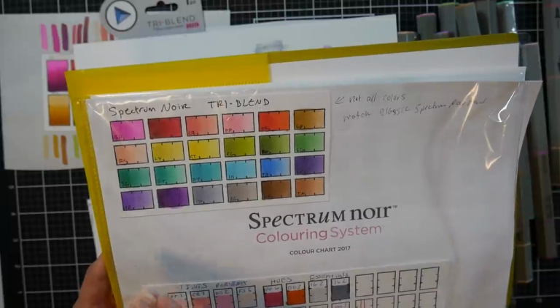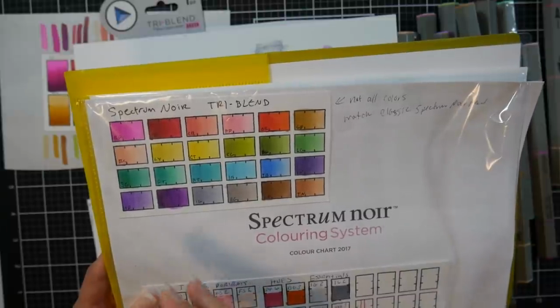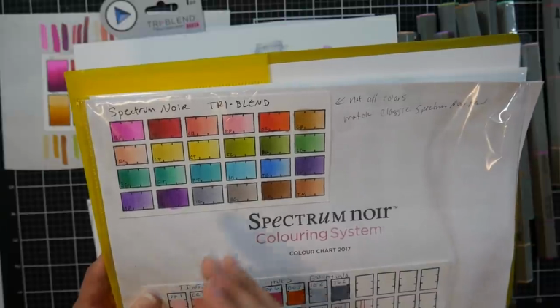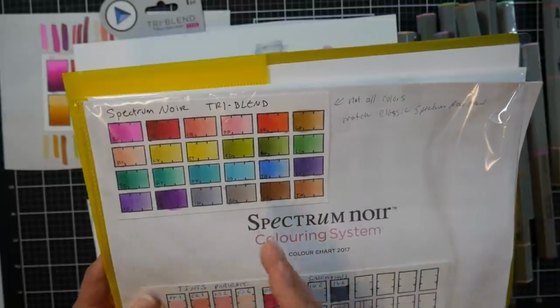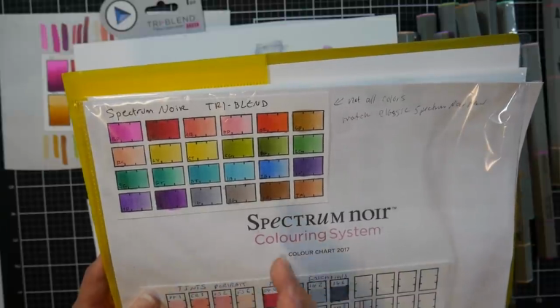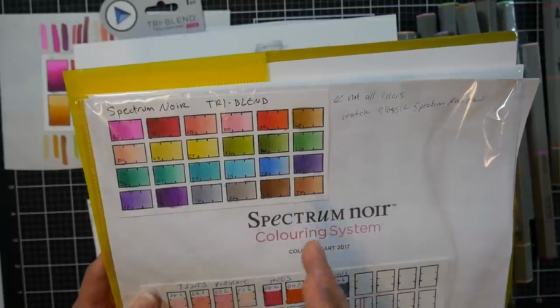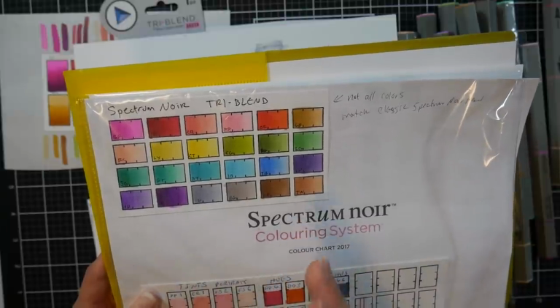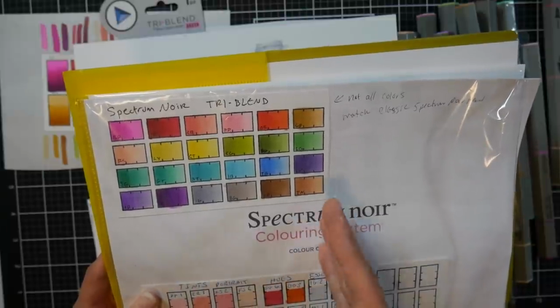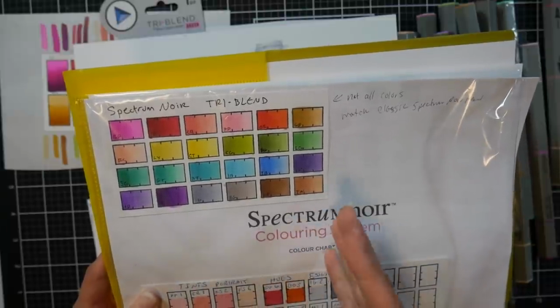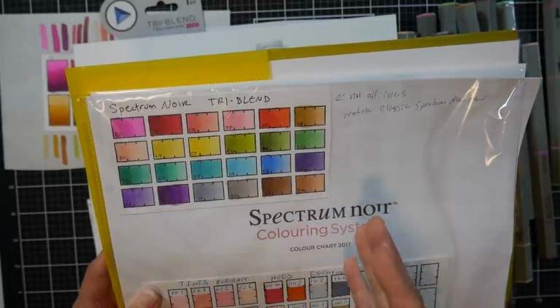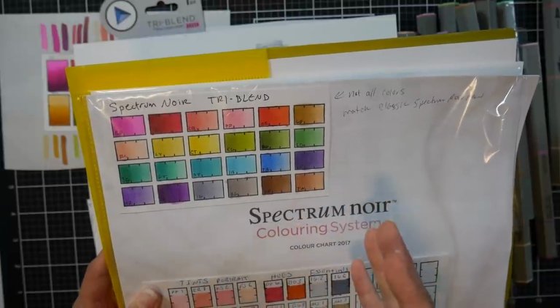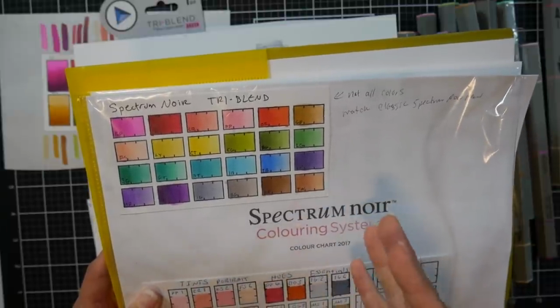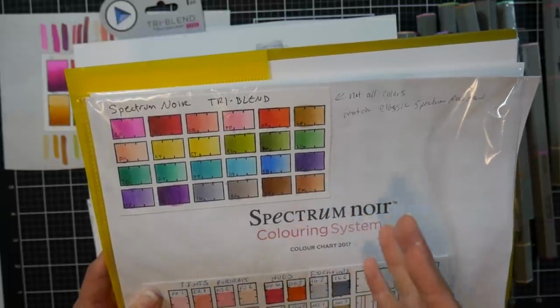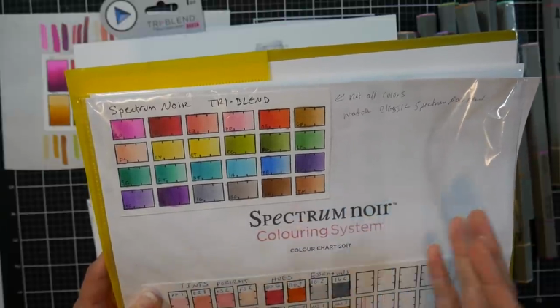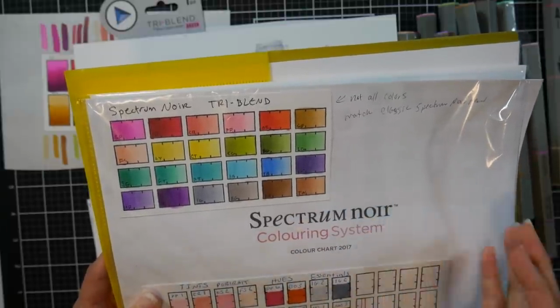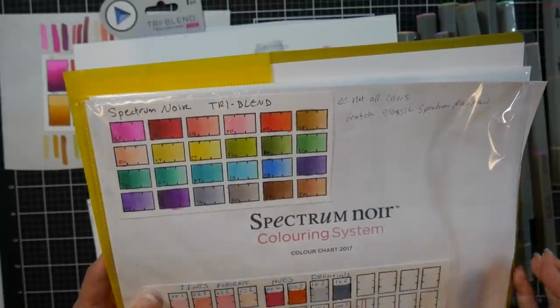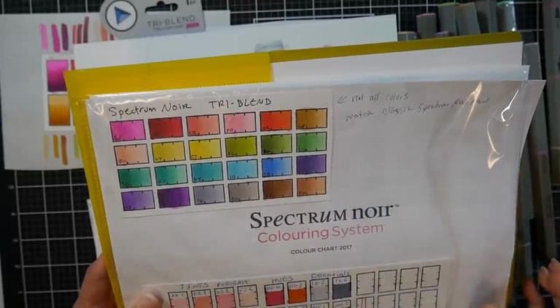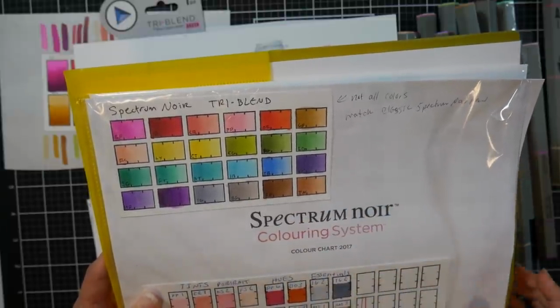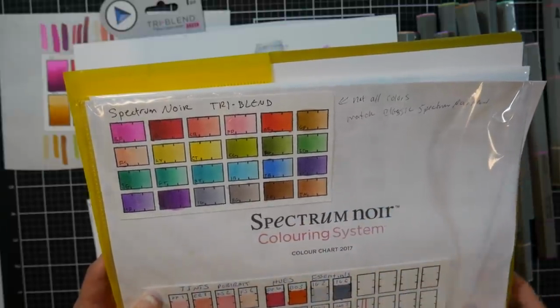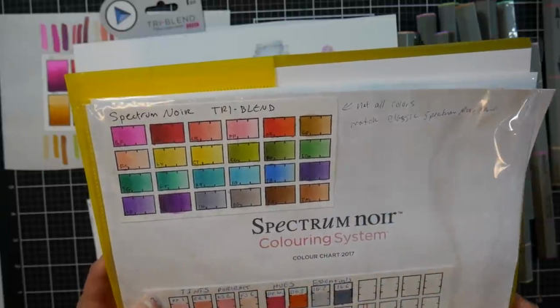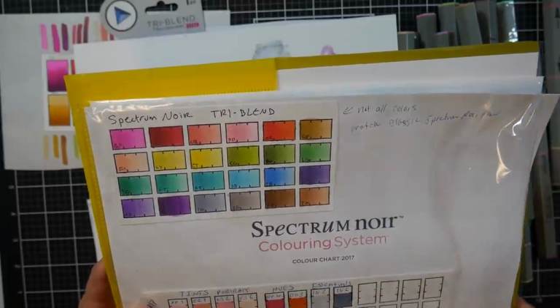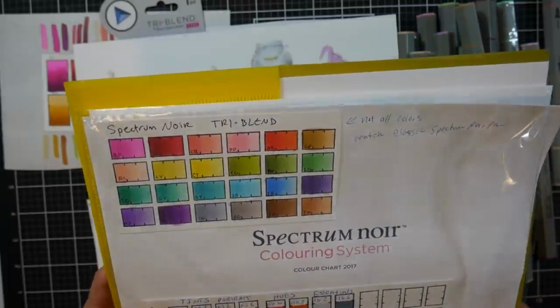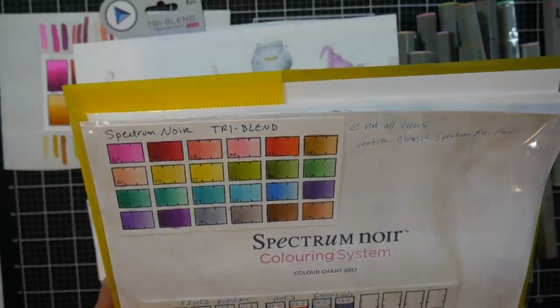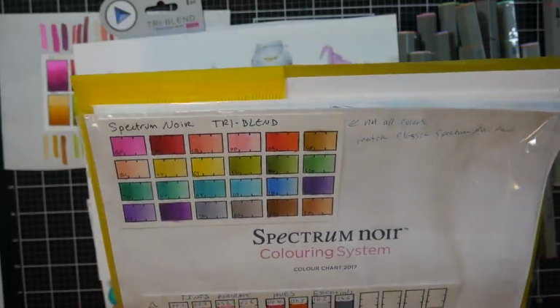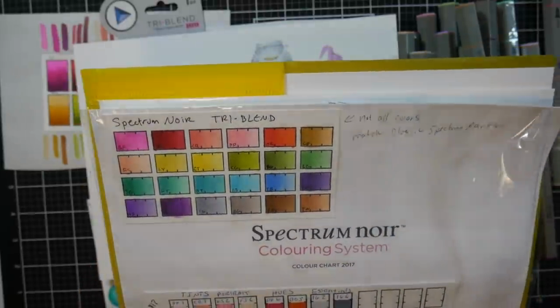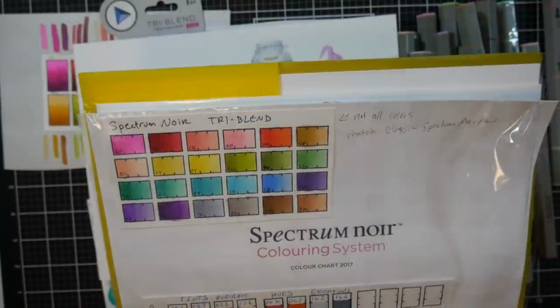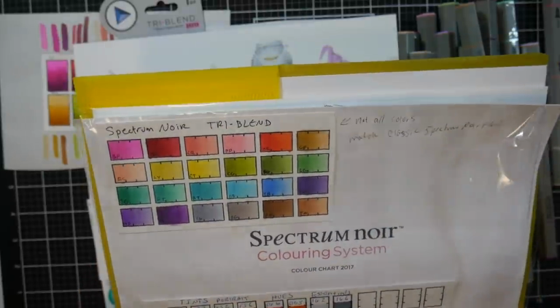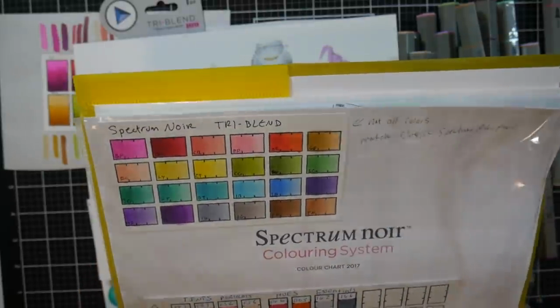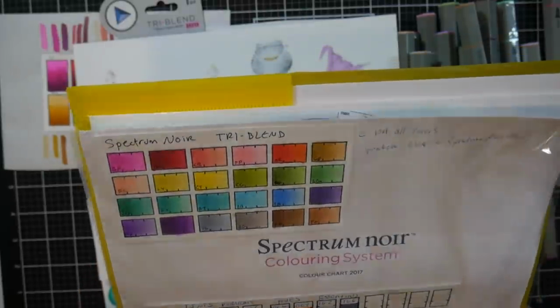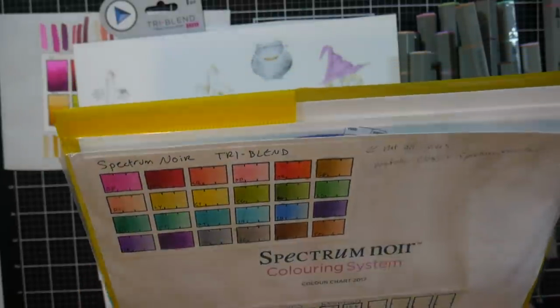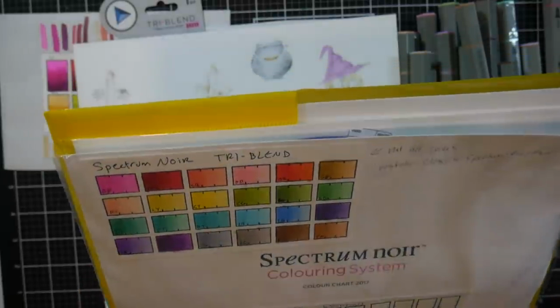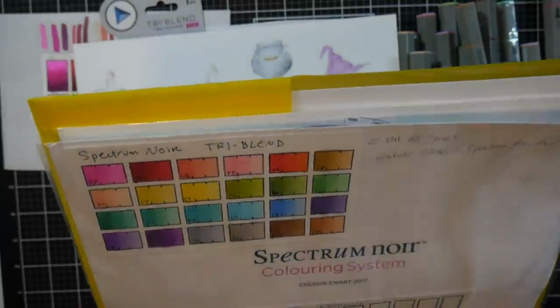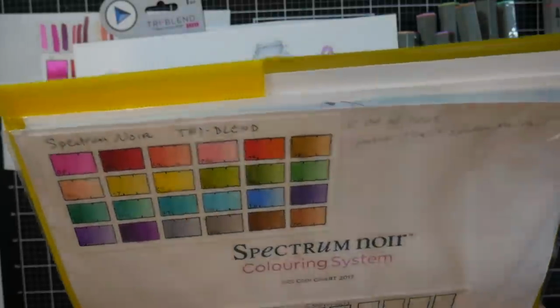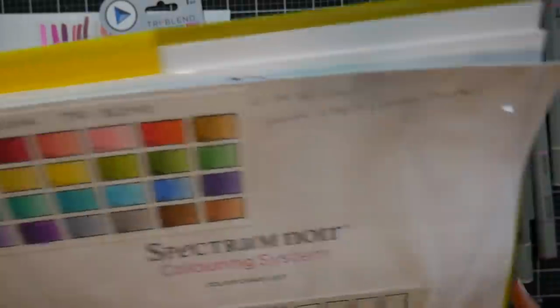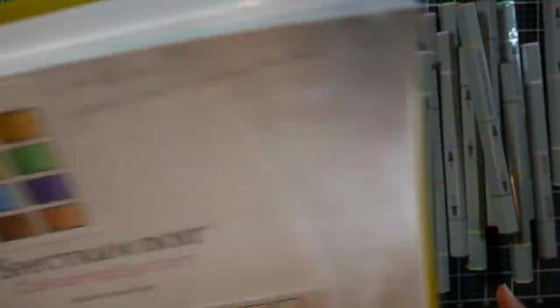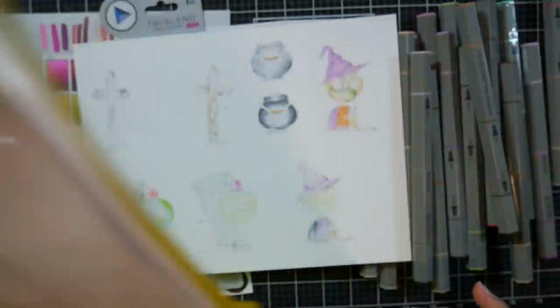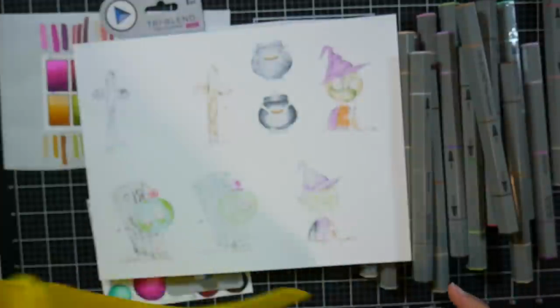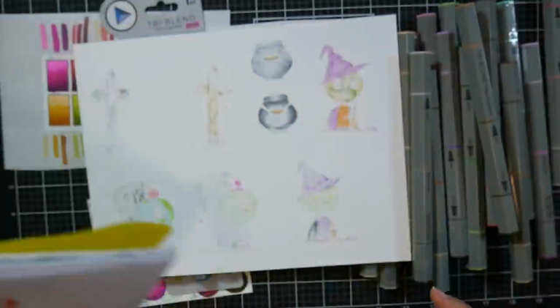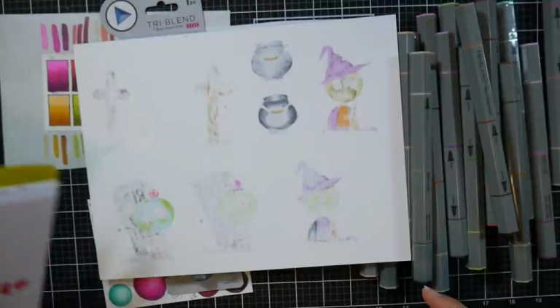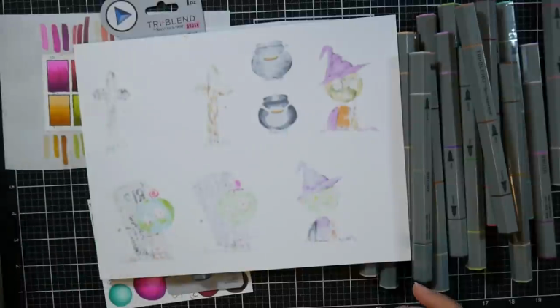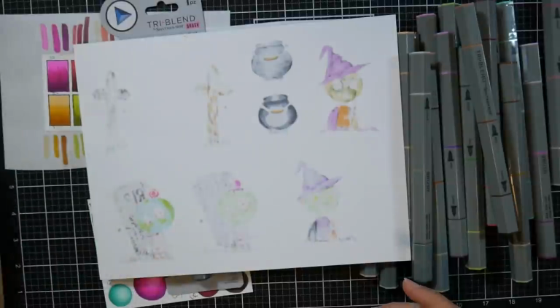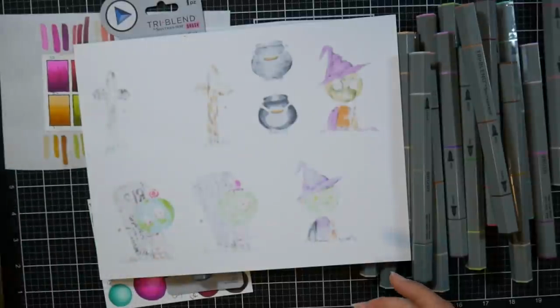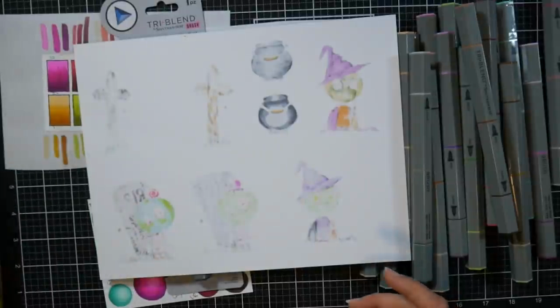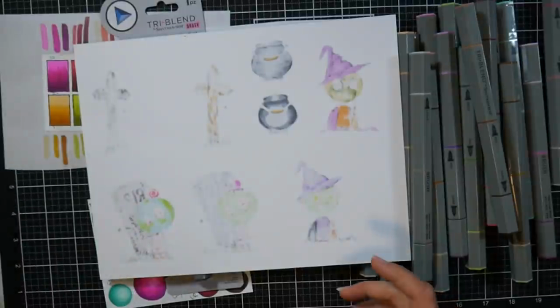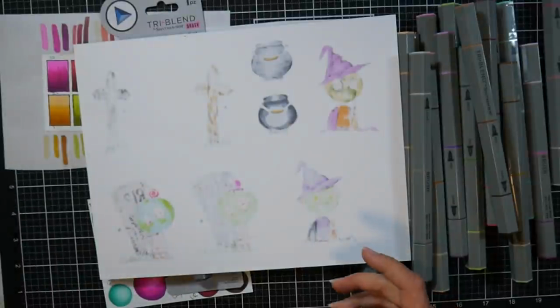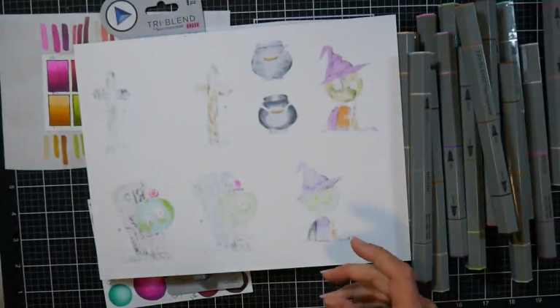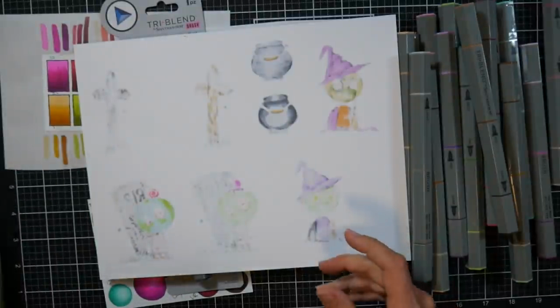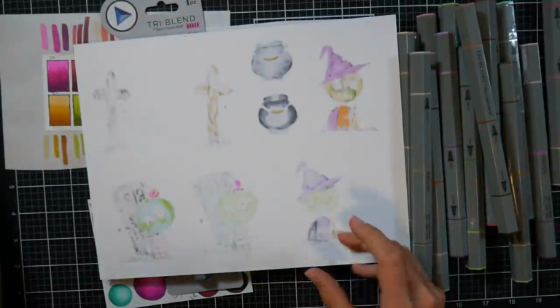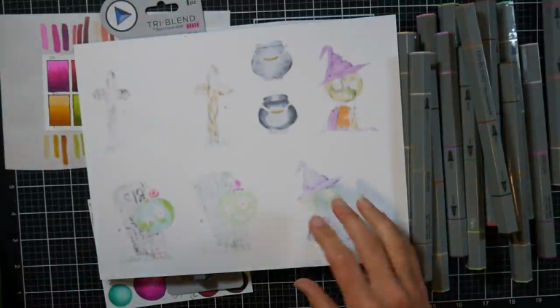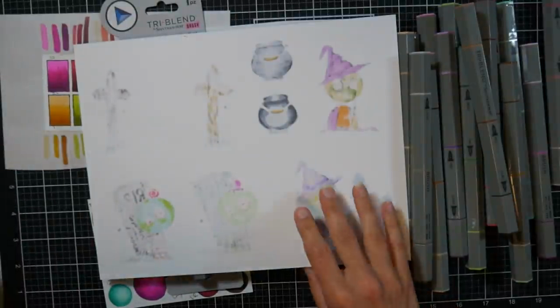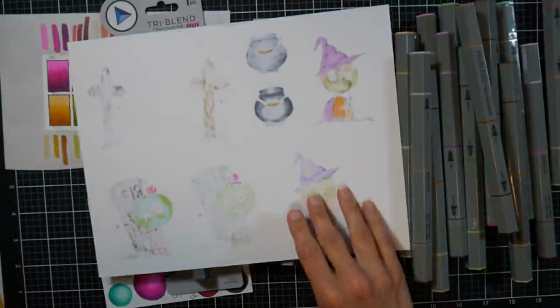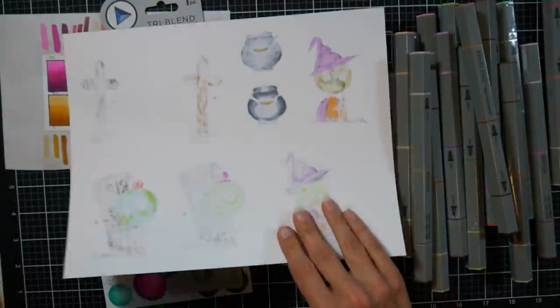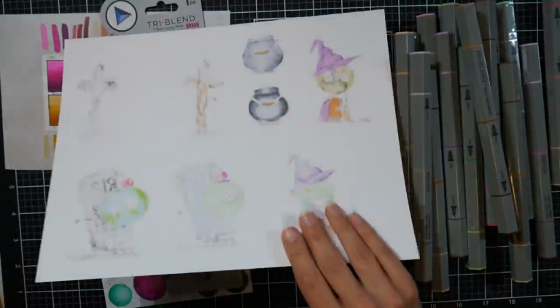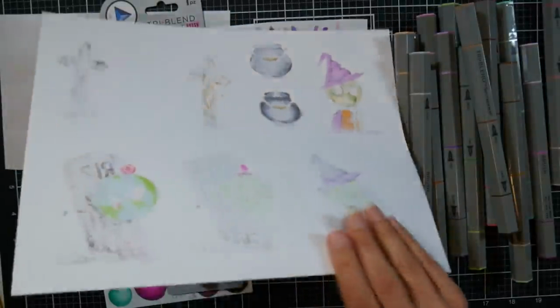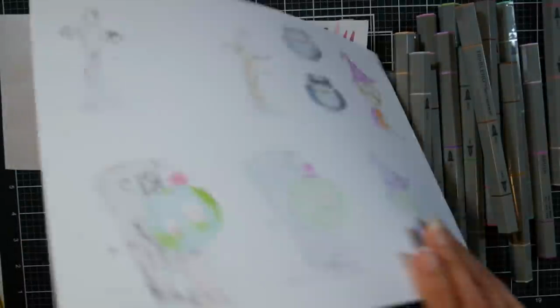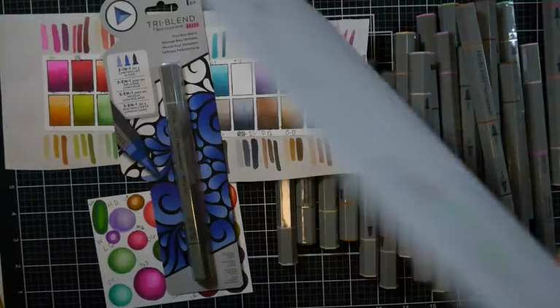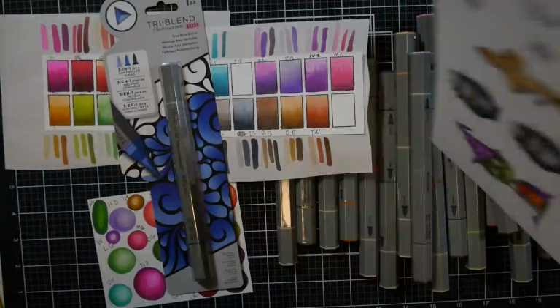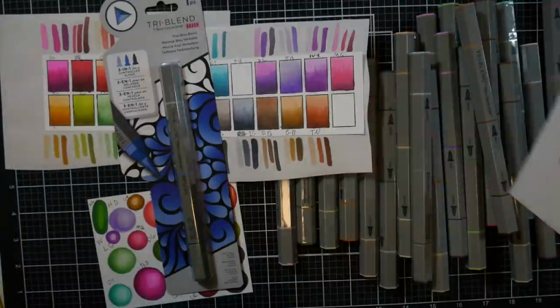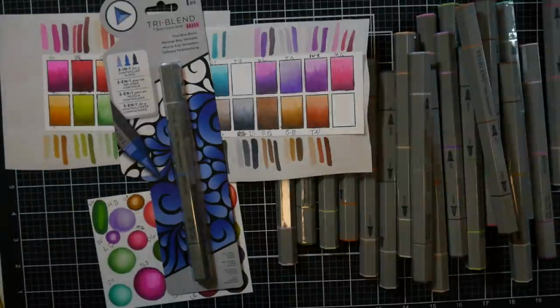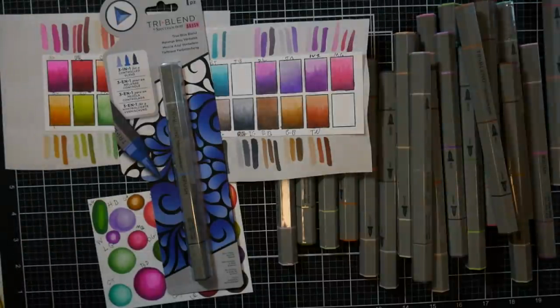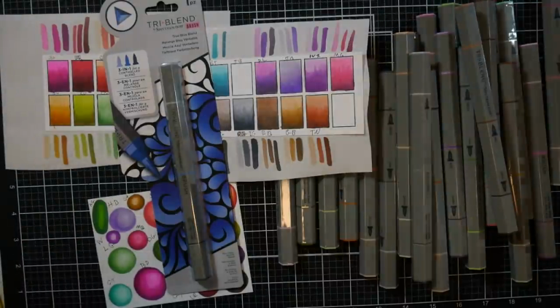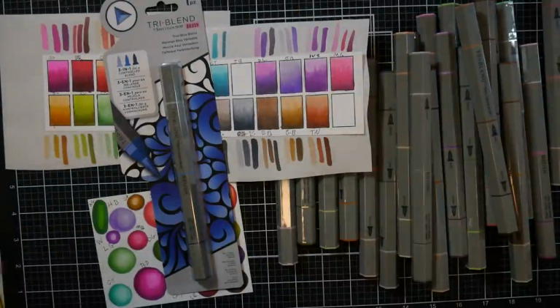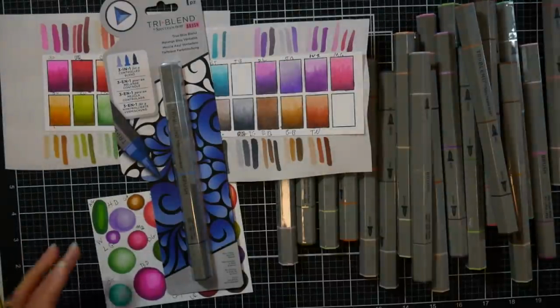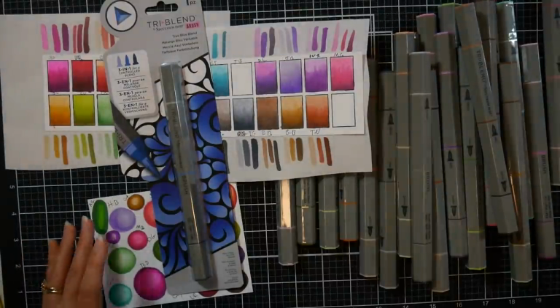So I was very excited to hear that Spectrum Noir was coming out with a brush version of these markers, and that's what we're gonna take a look at today.